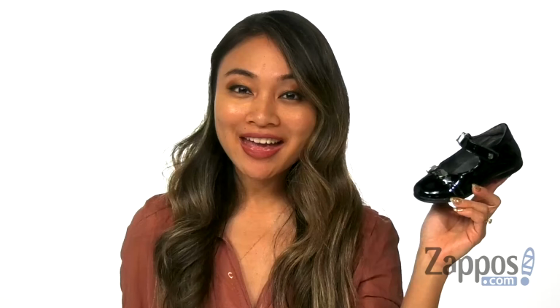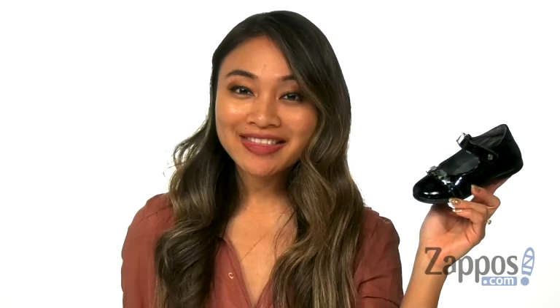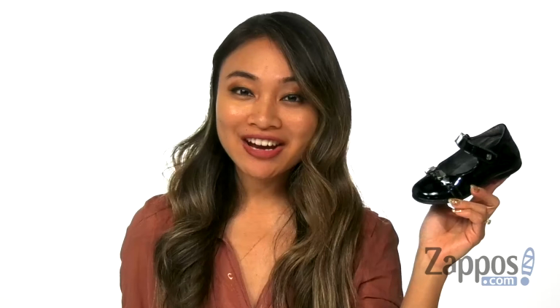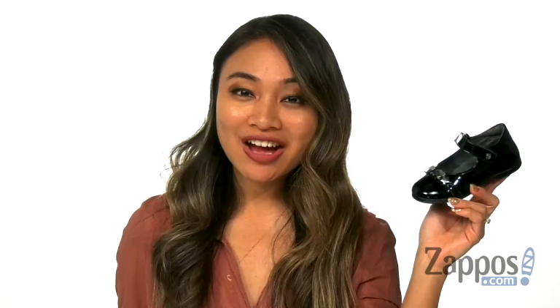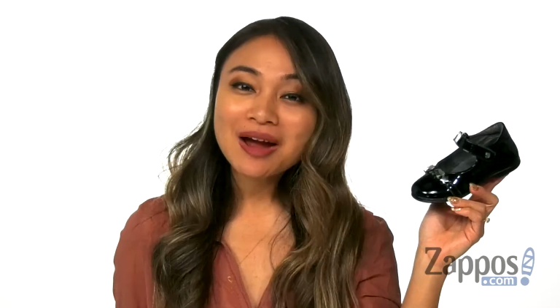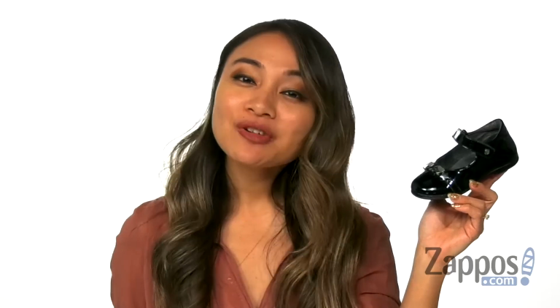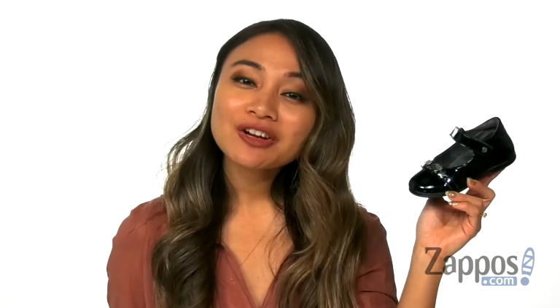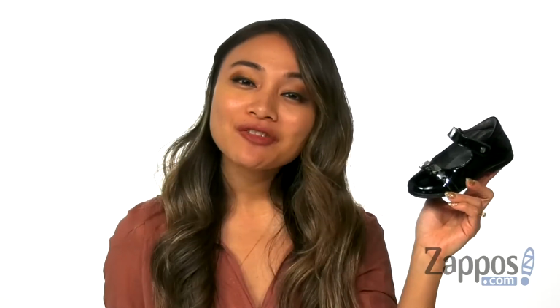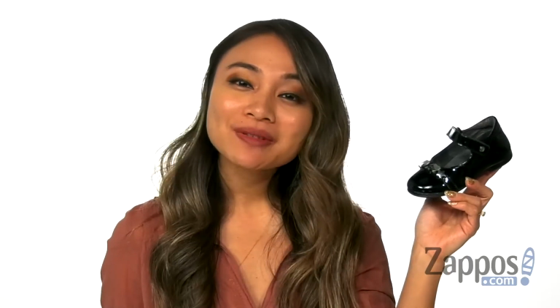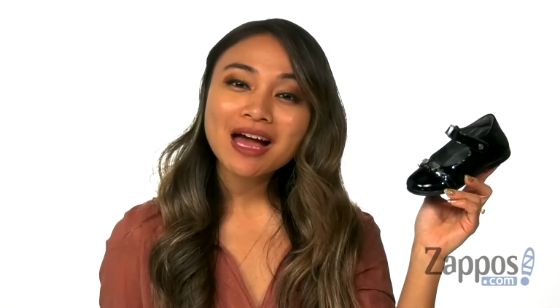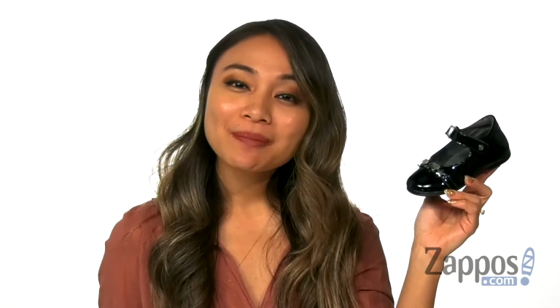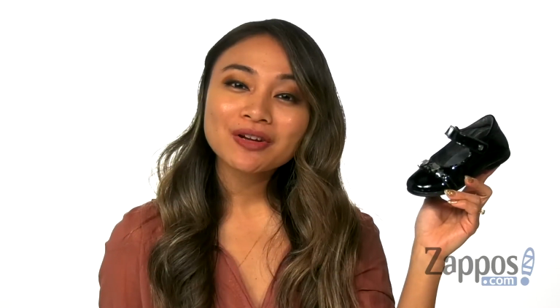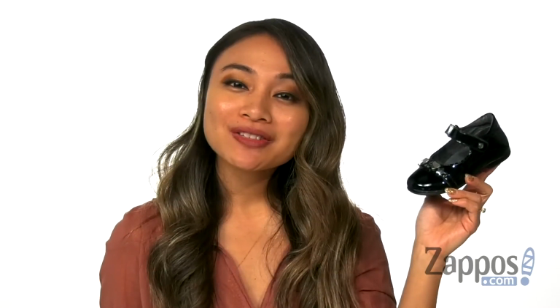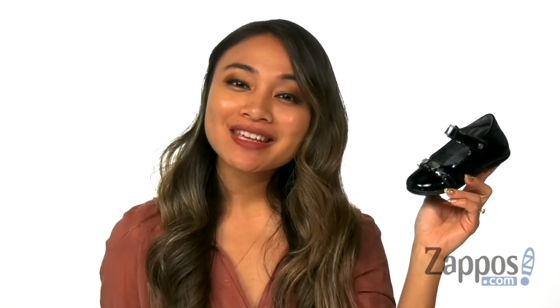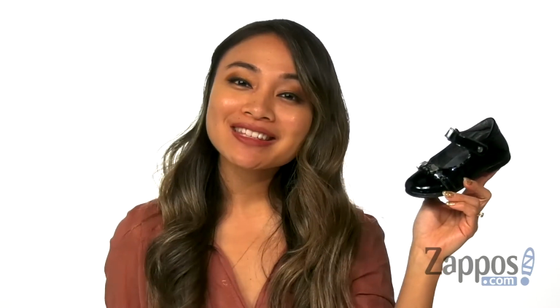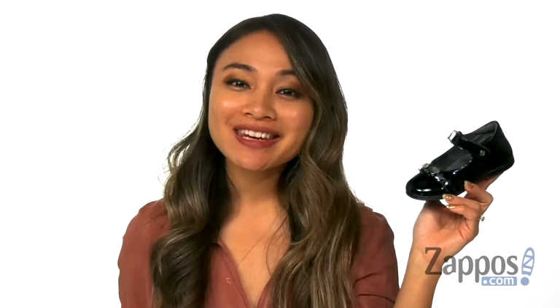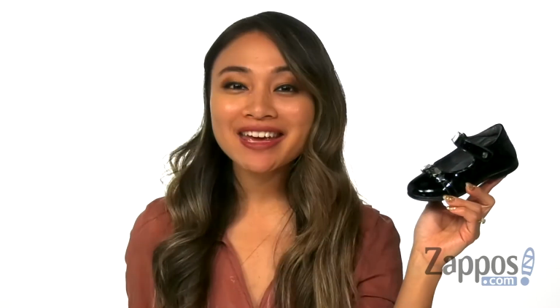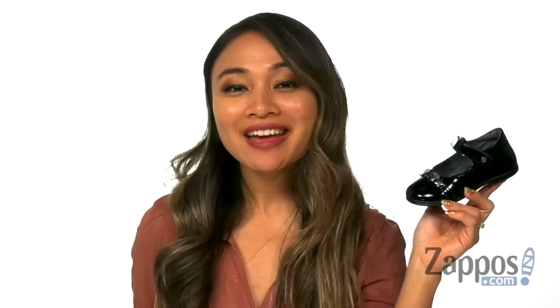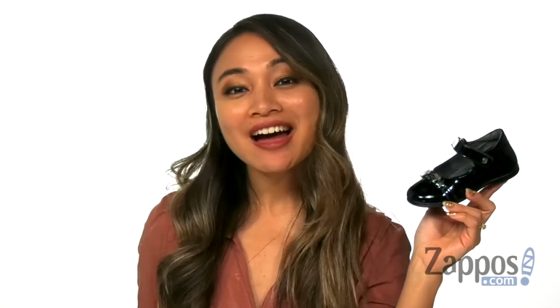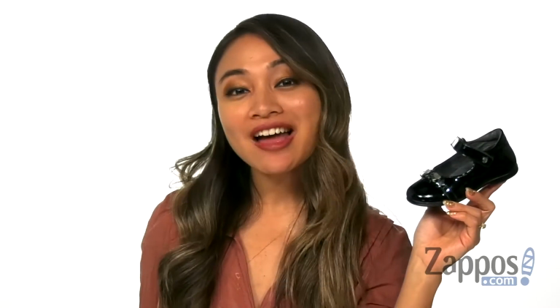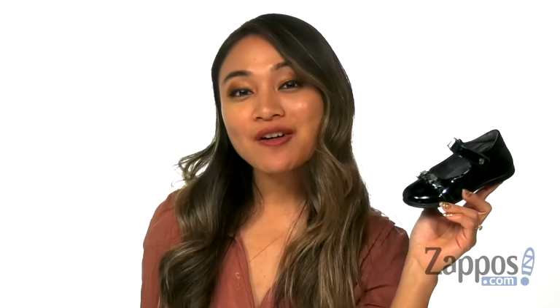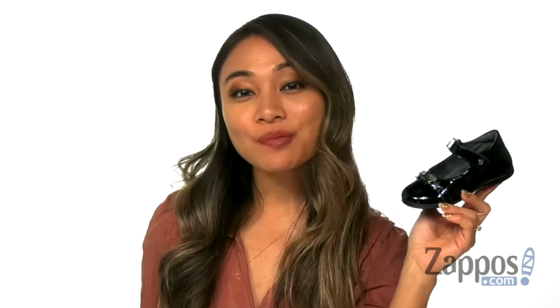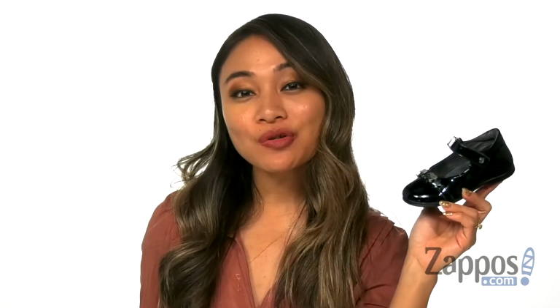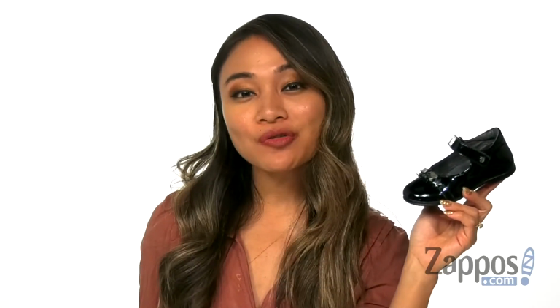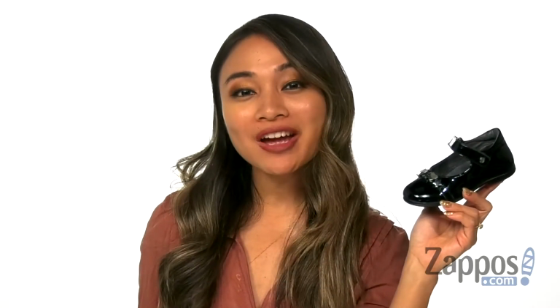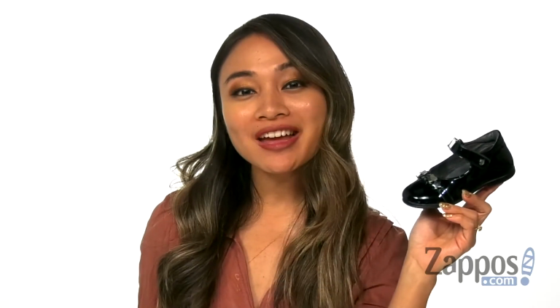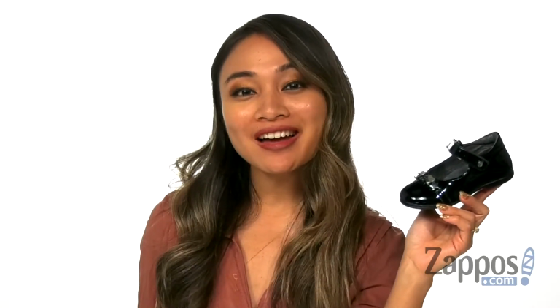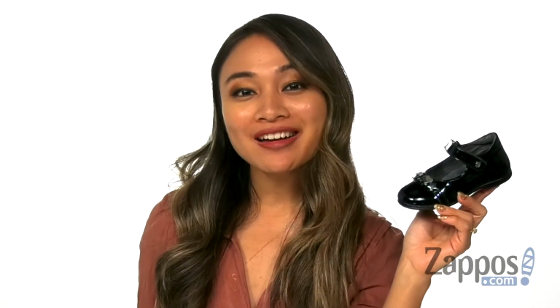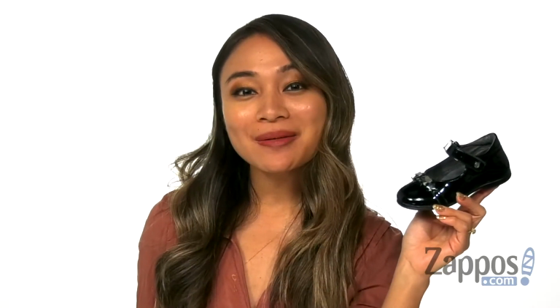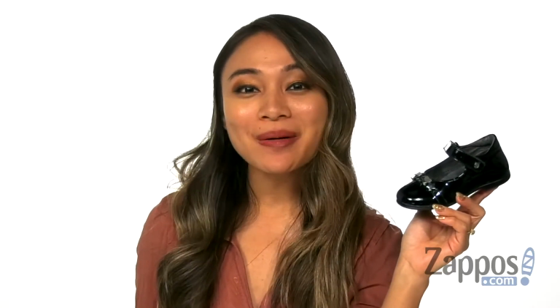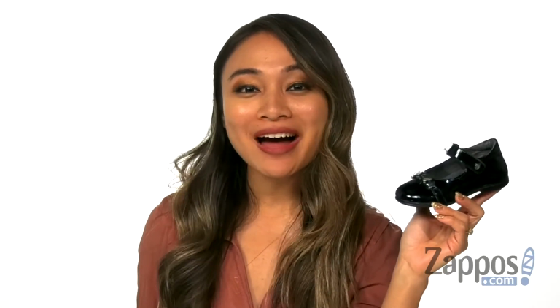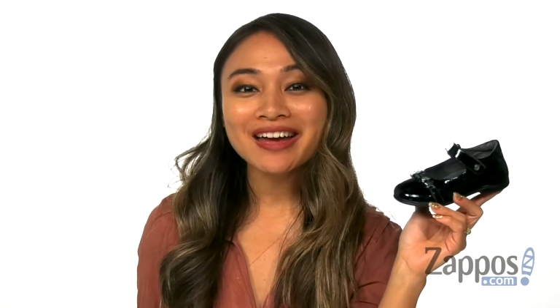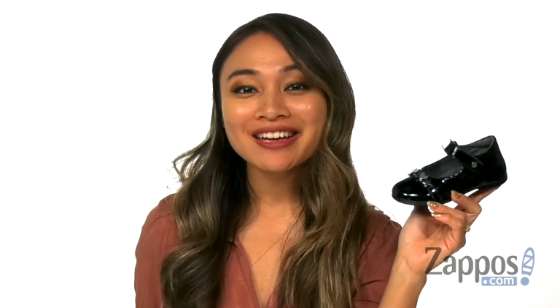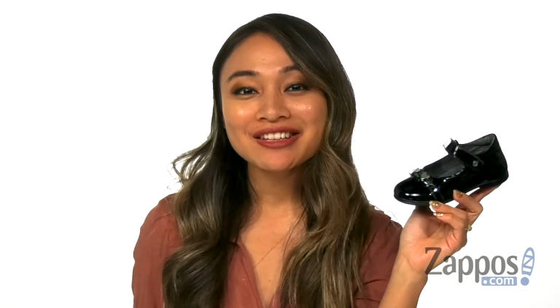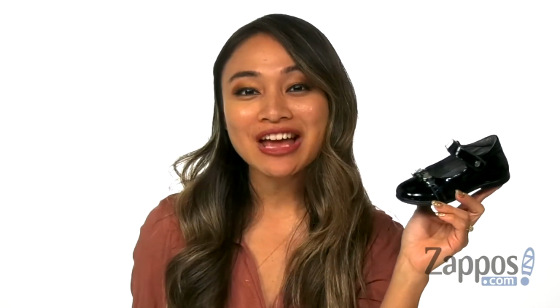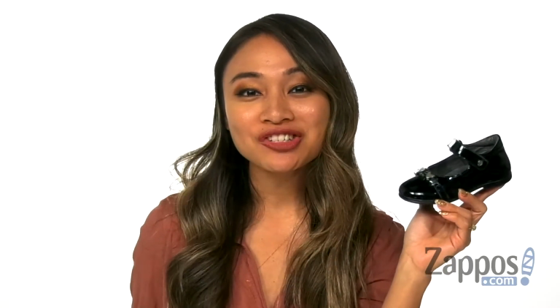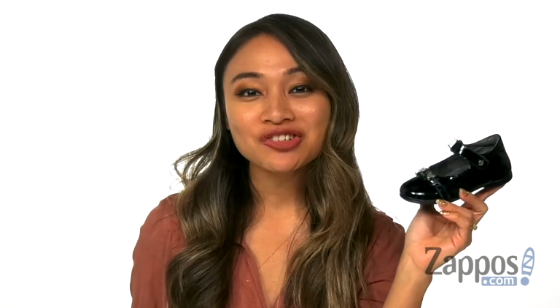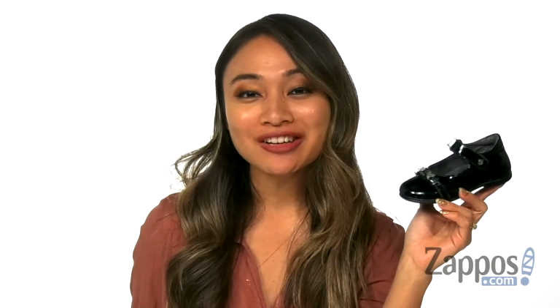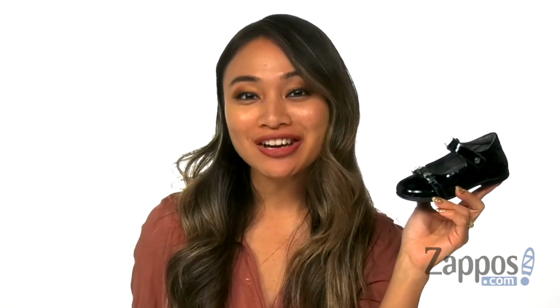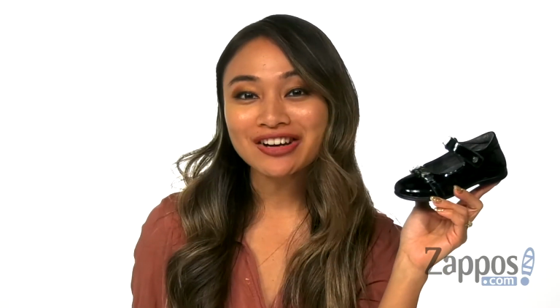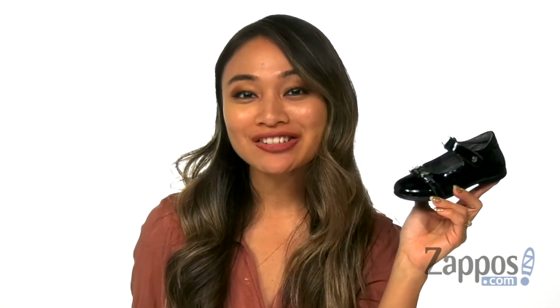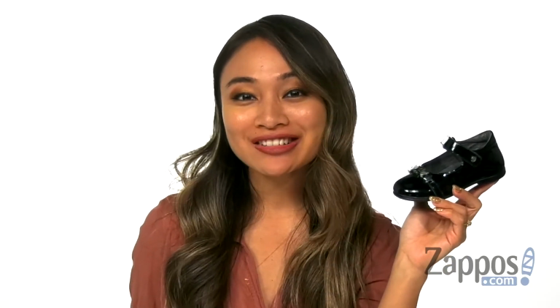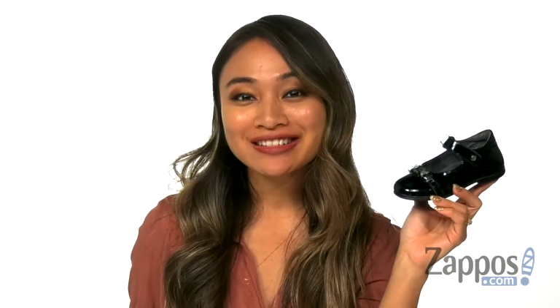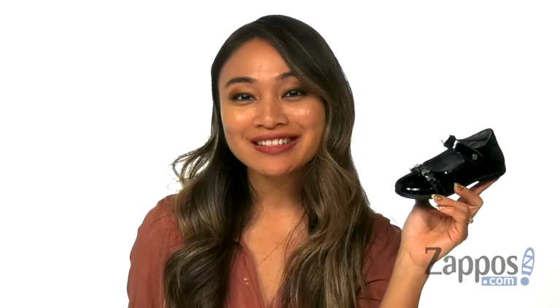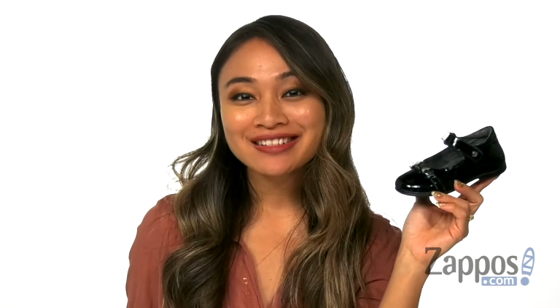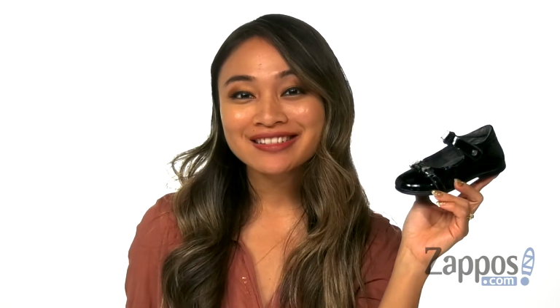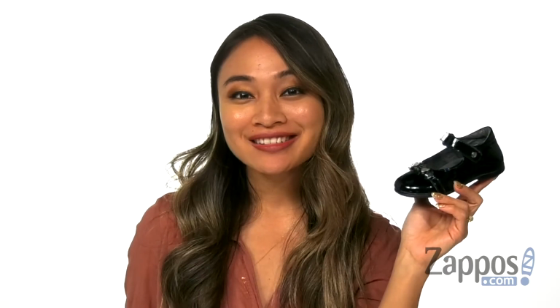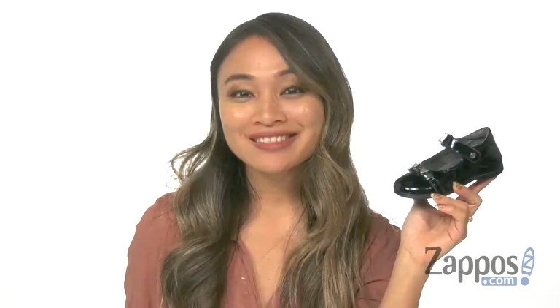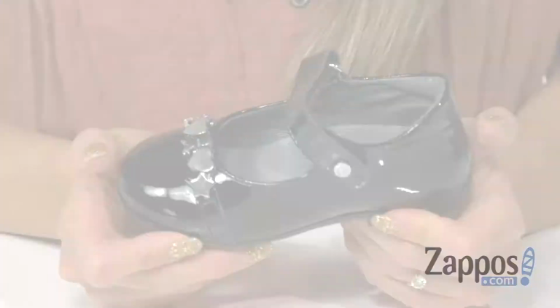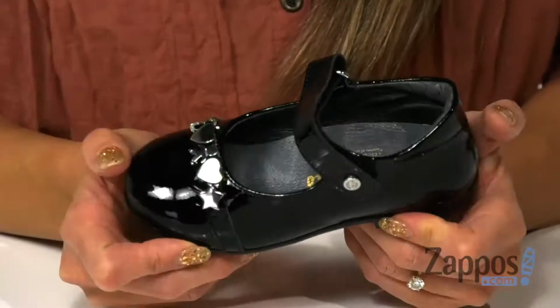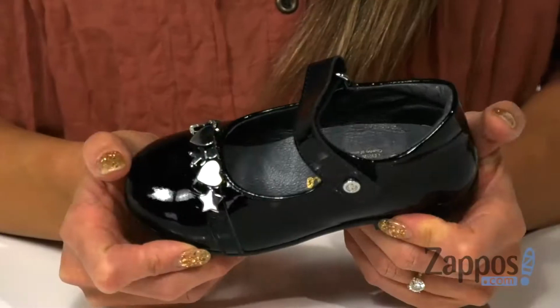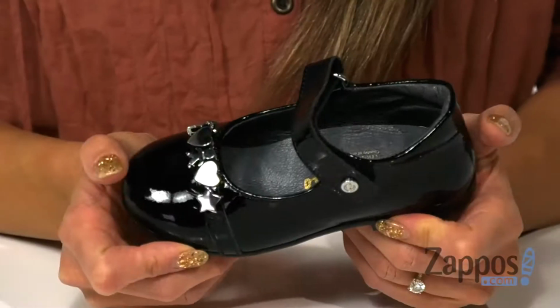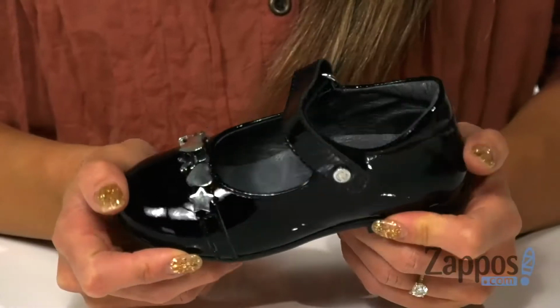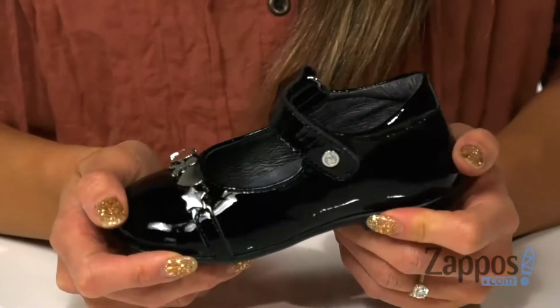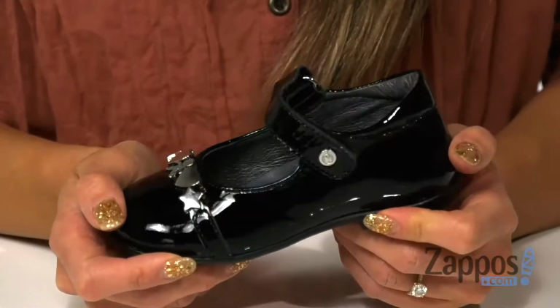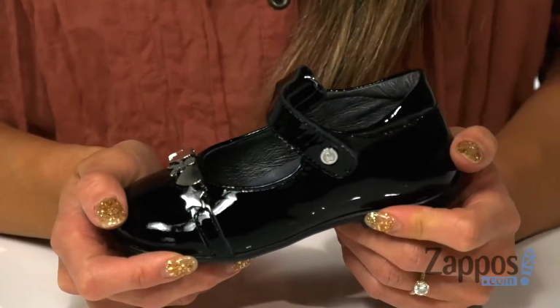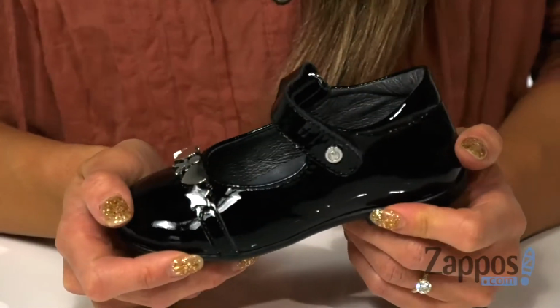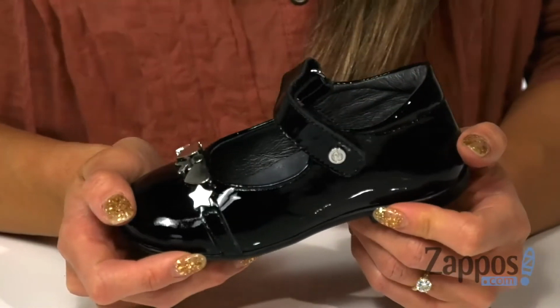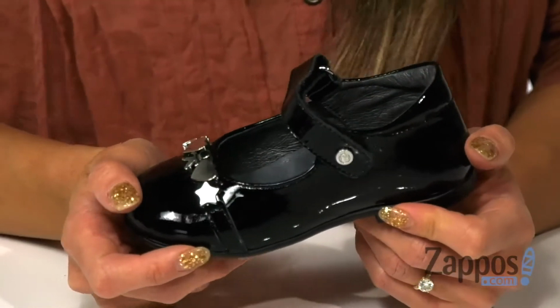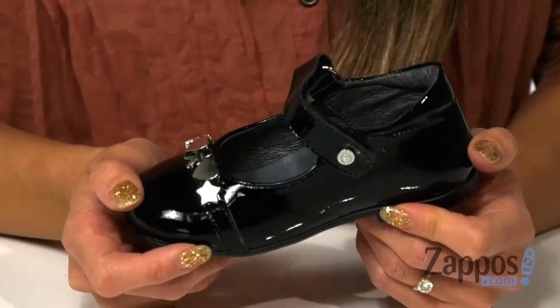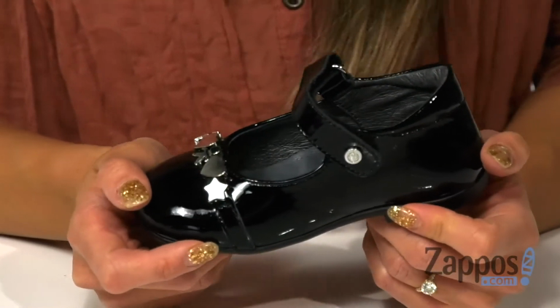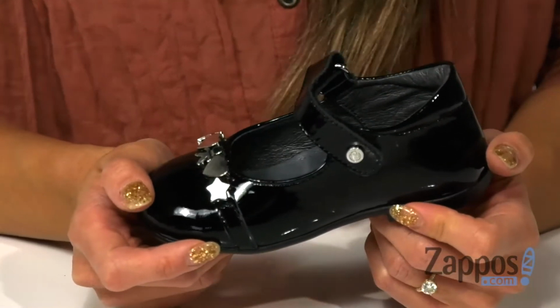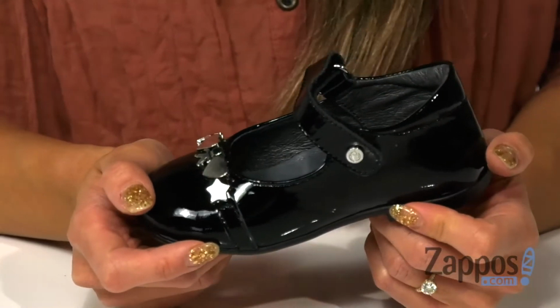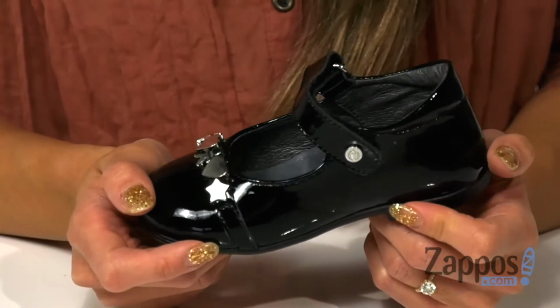Hey there, I'm Rika from Zappos and today I have the Borea by Naturino. These shoes are super adorable.